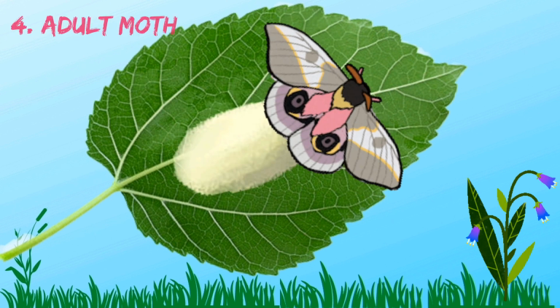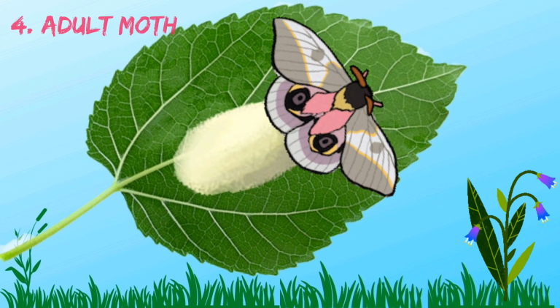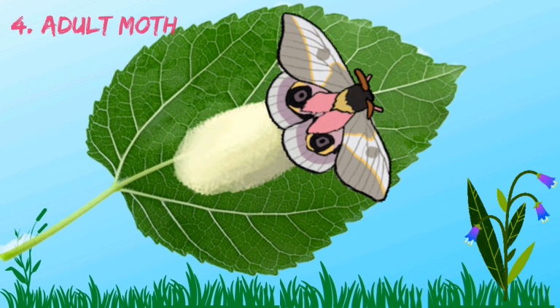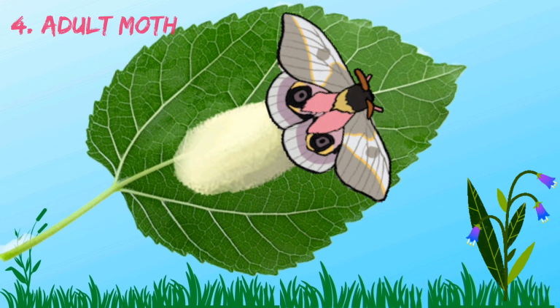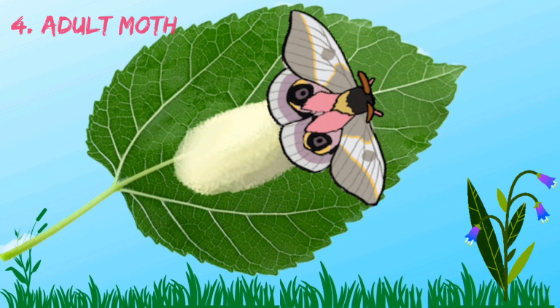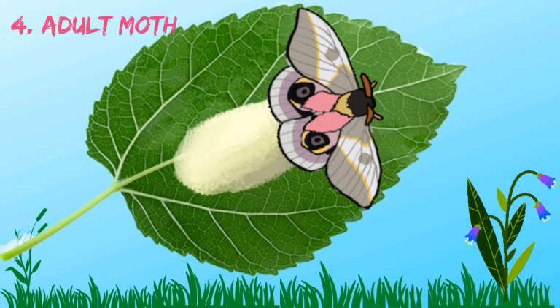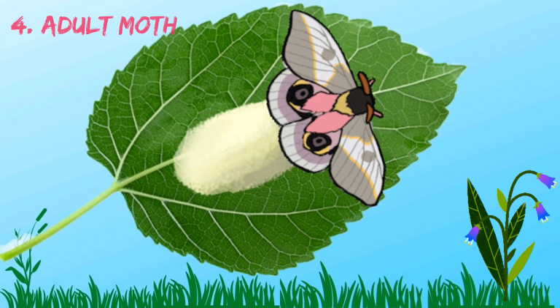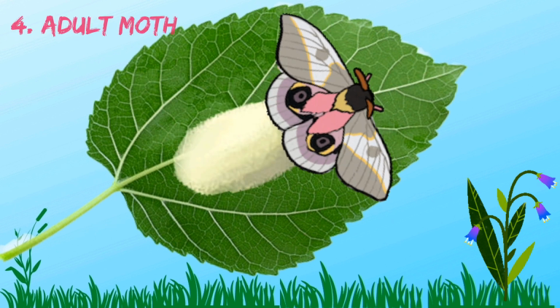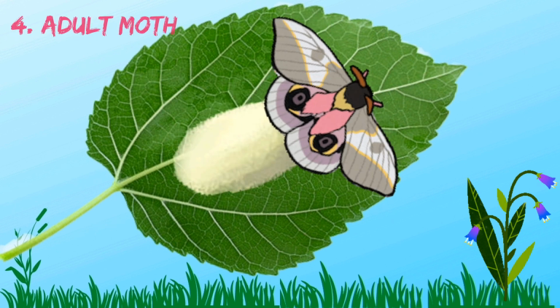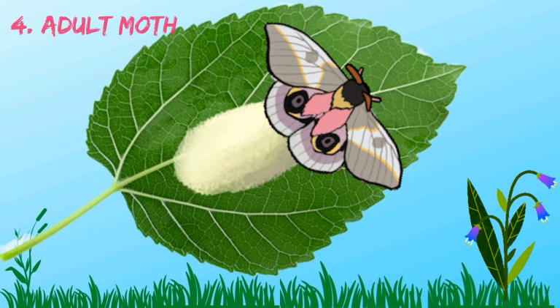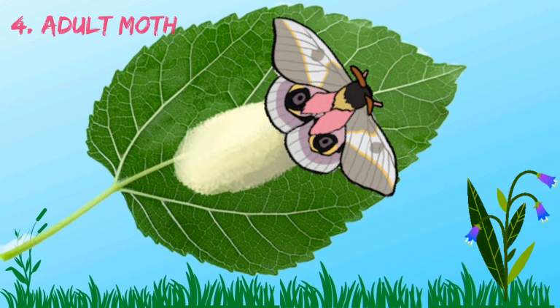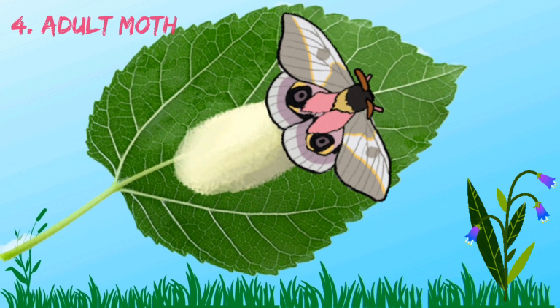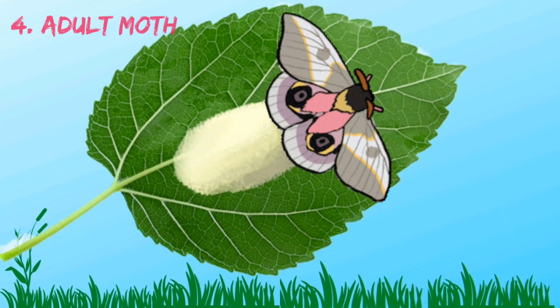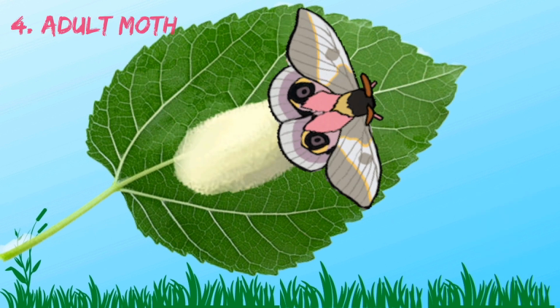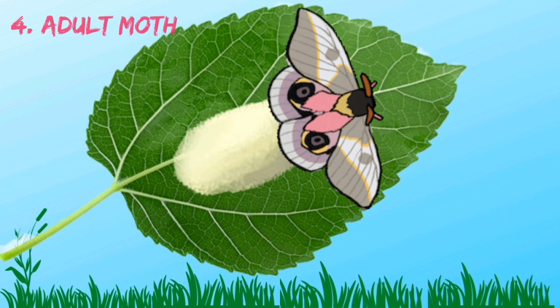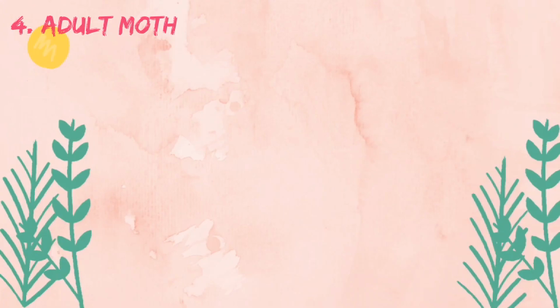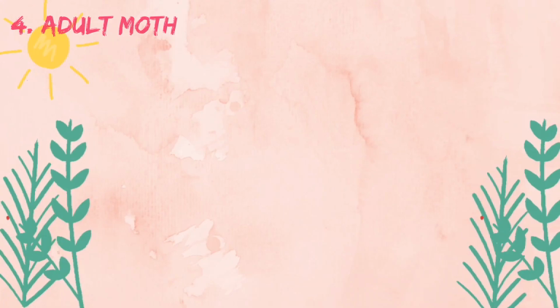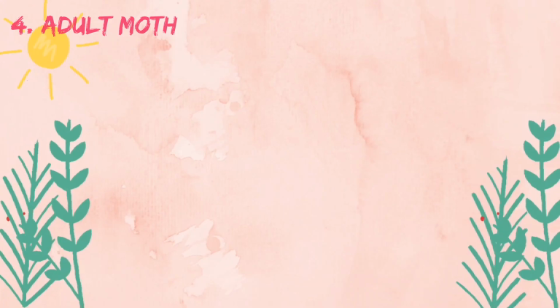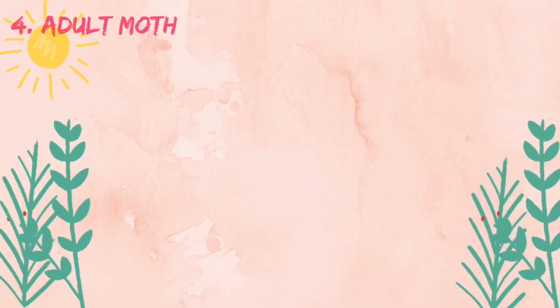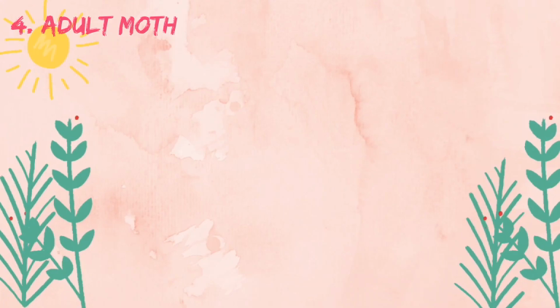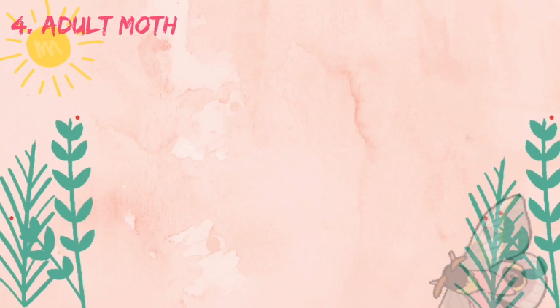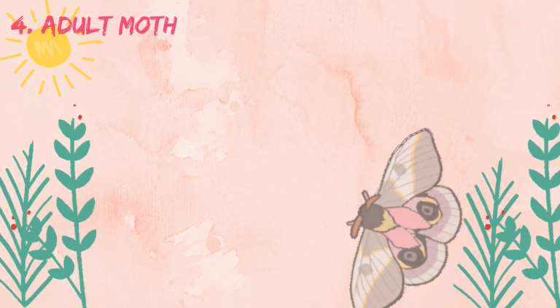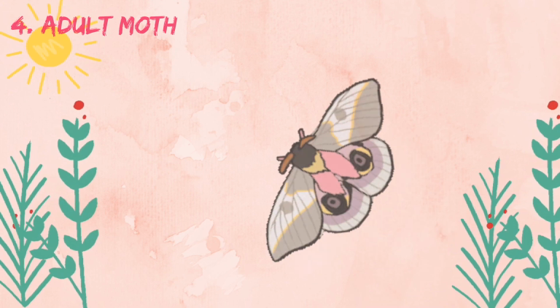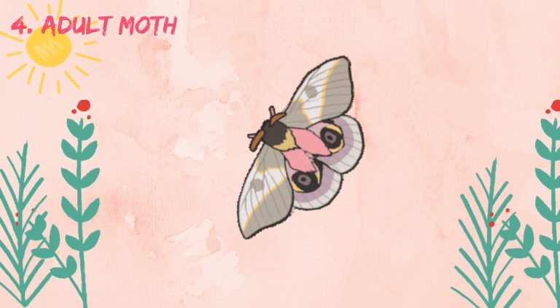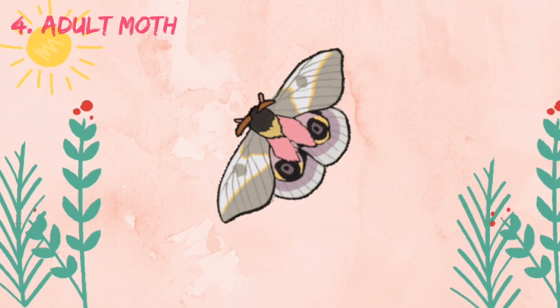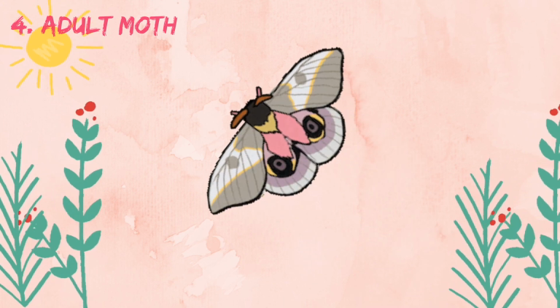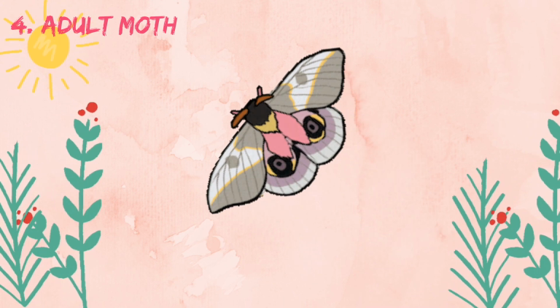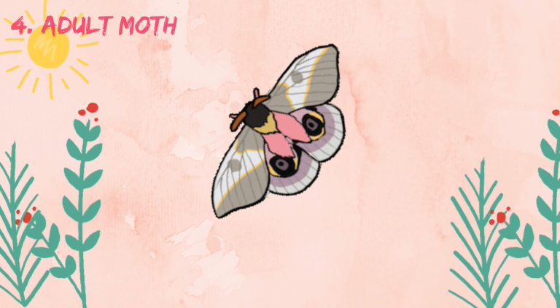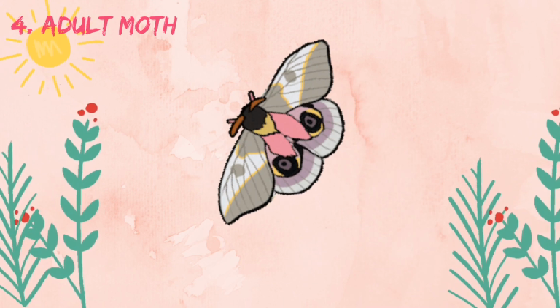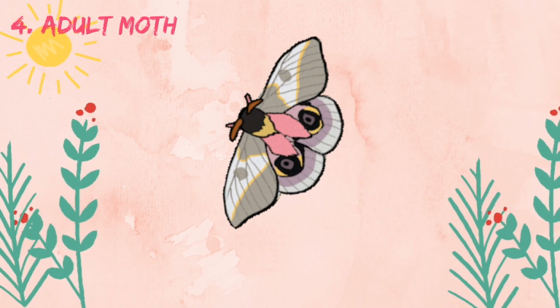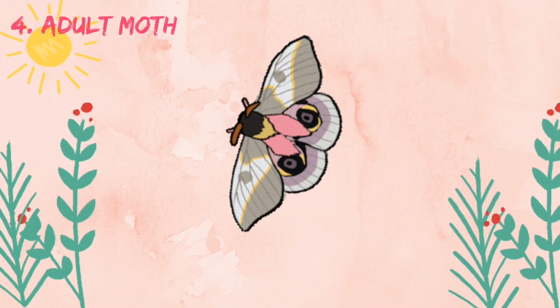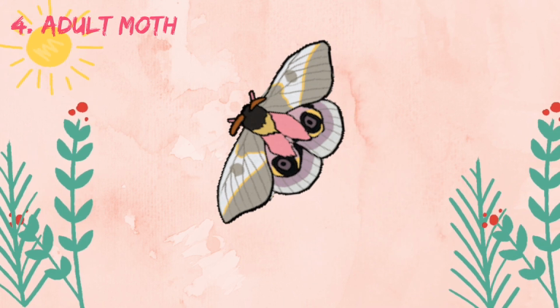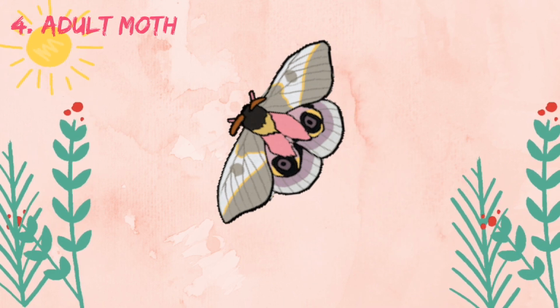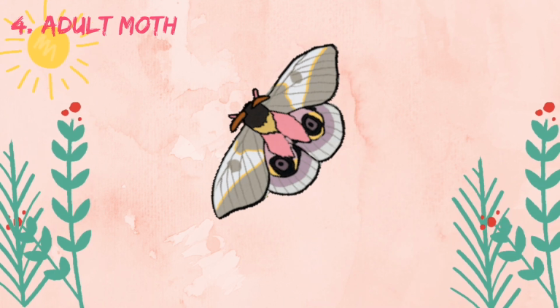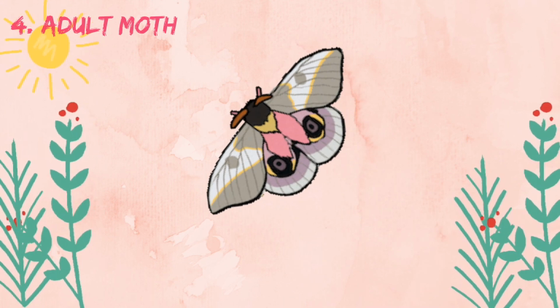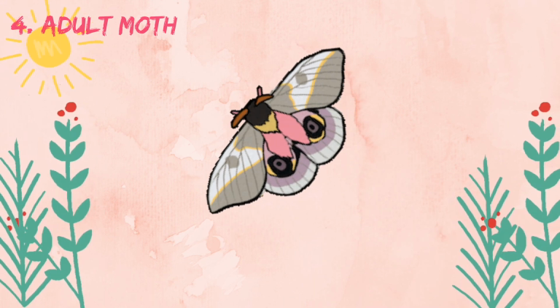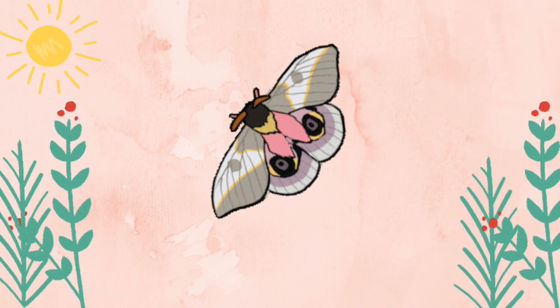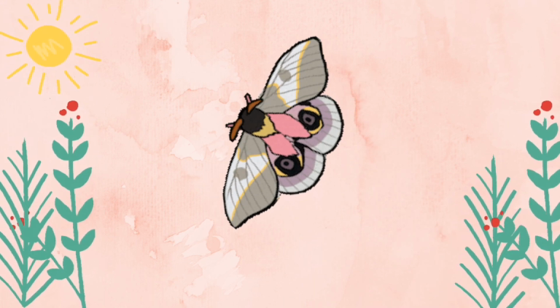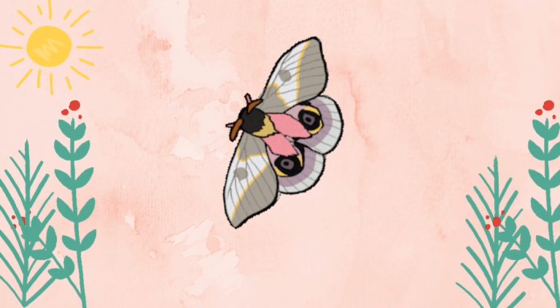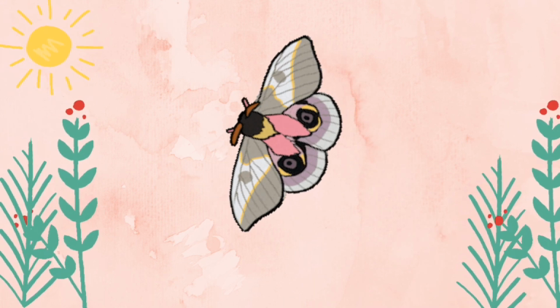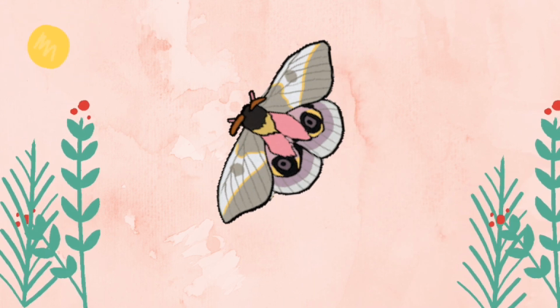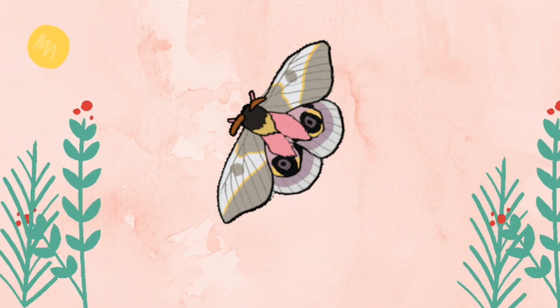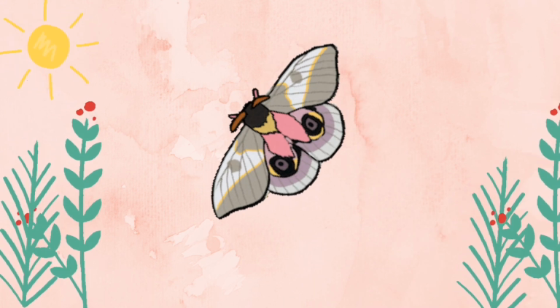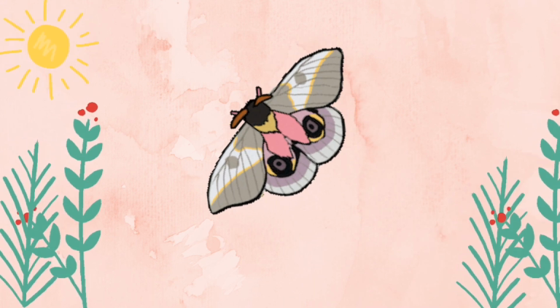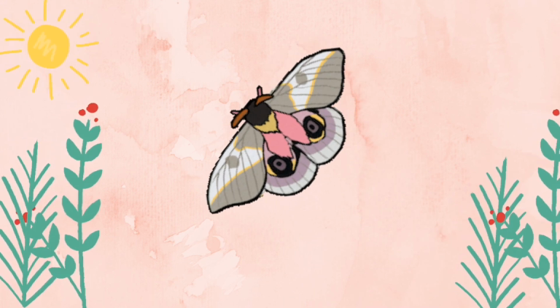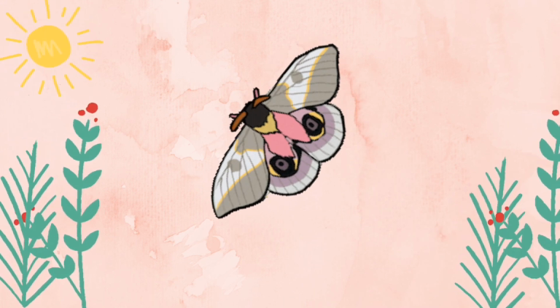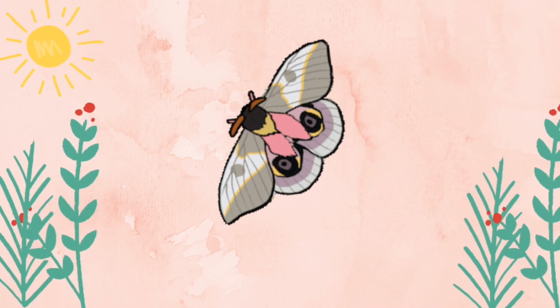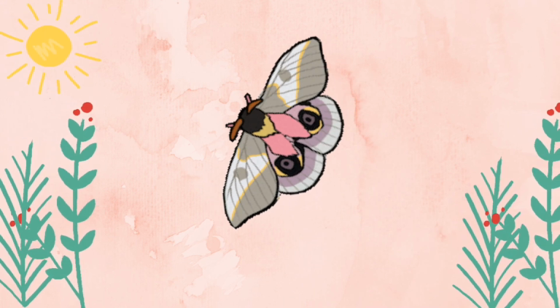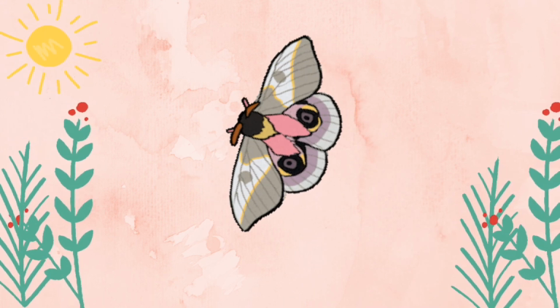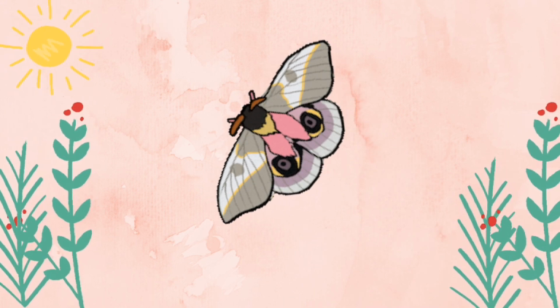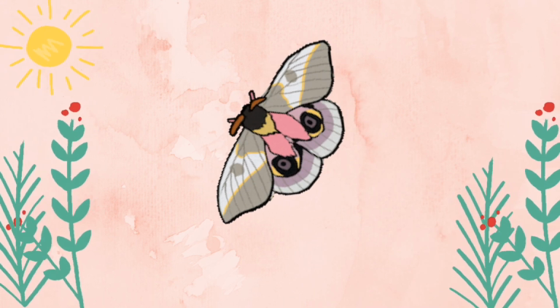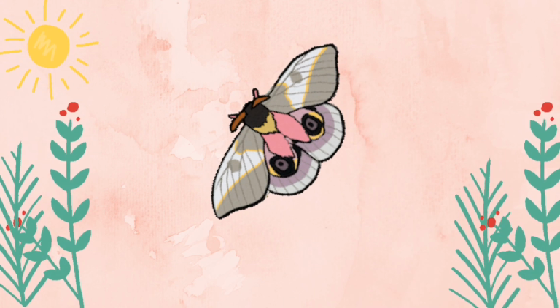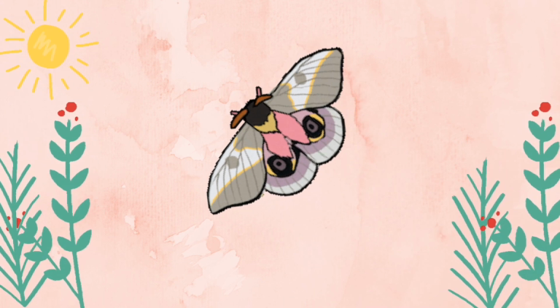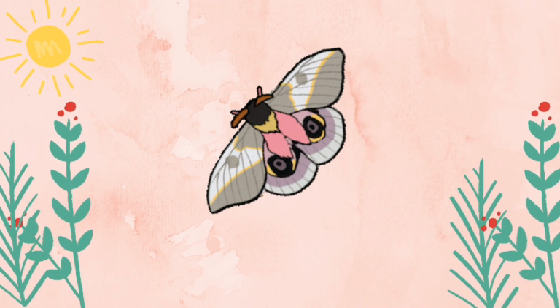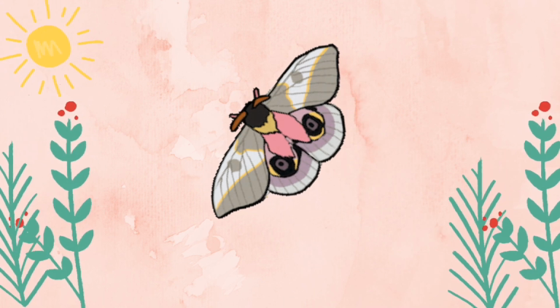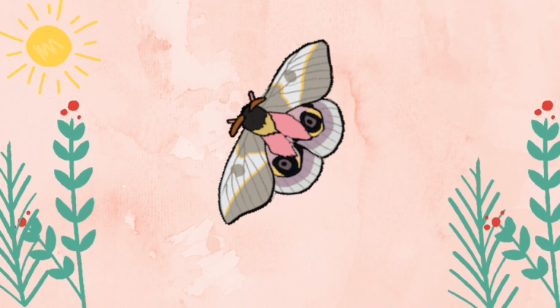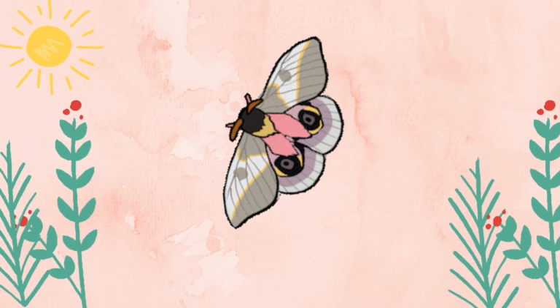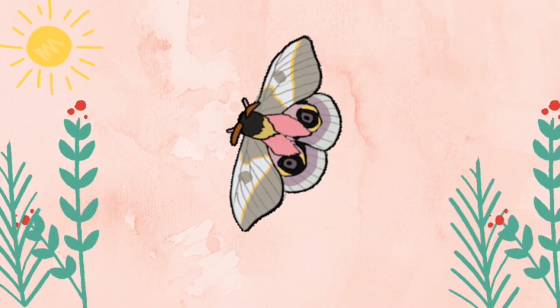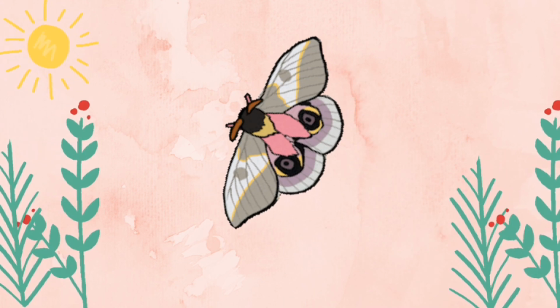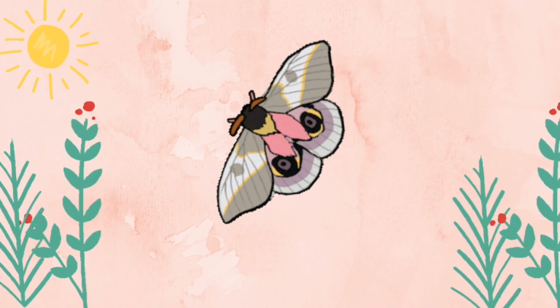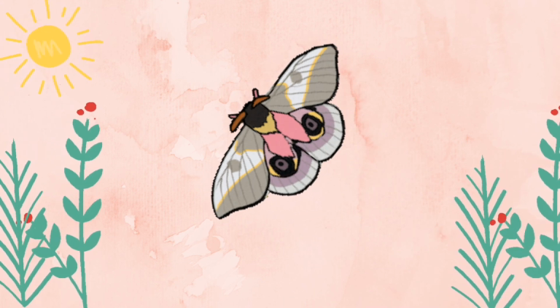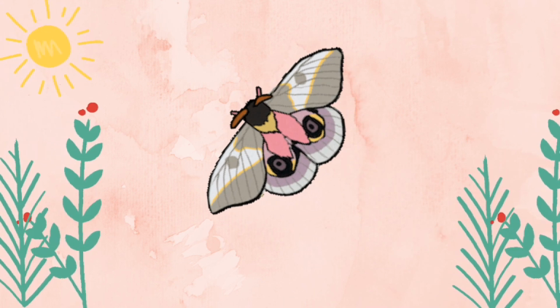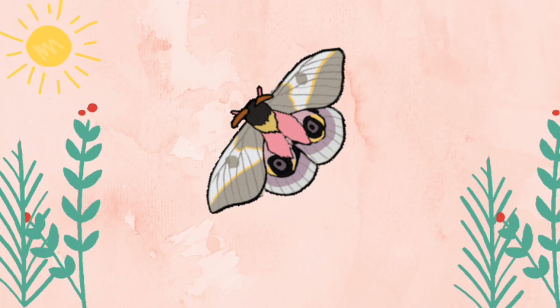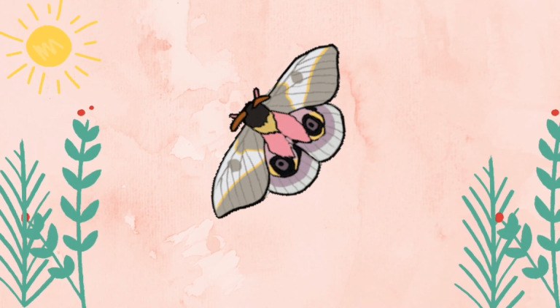After 15 days, the adult moth is ready to come out from the cocoon.